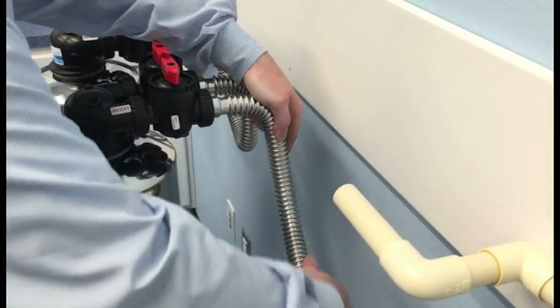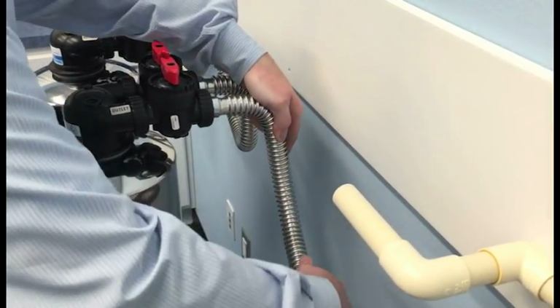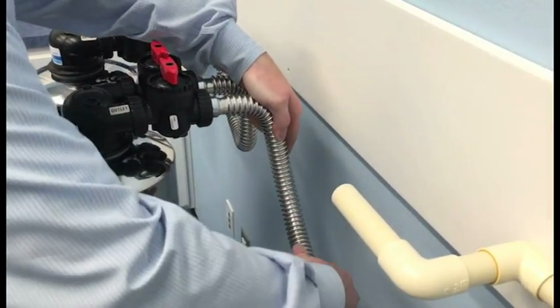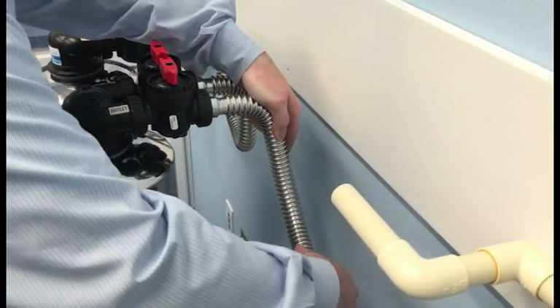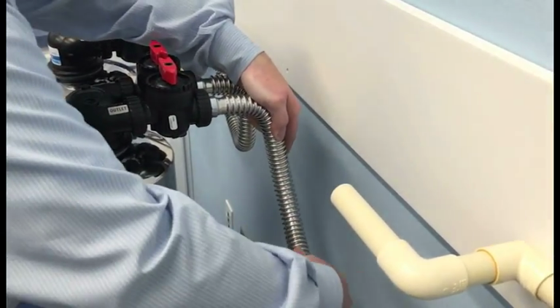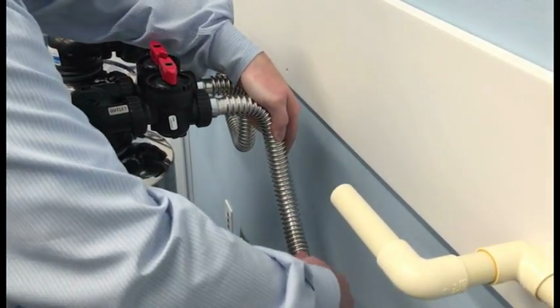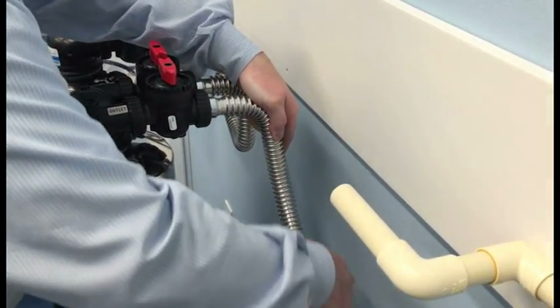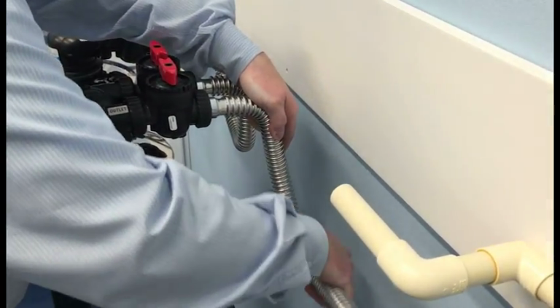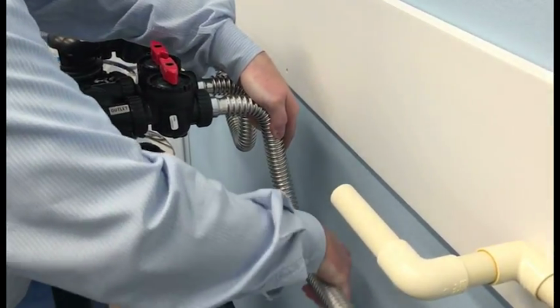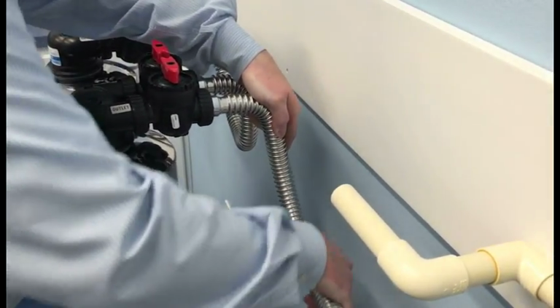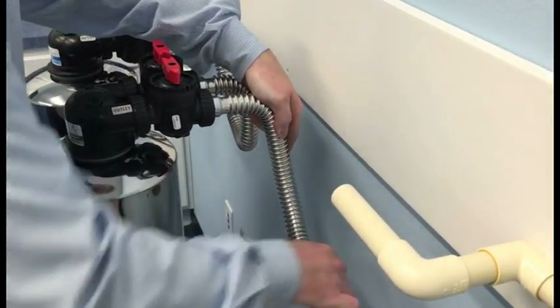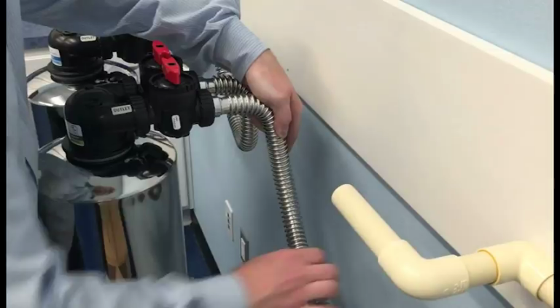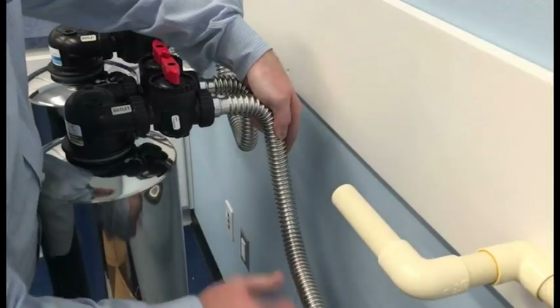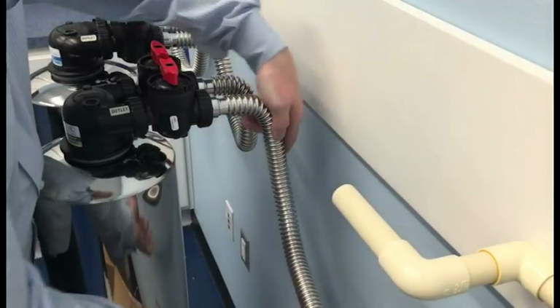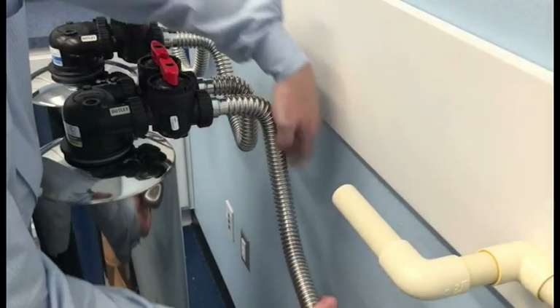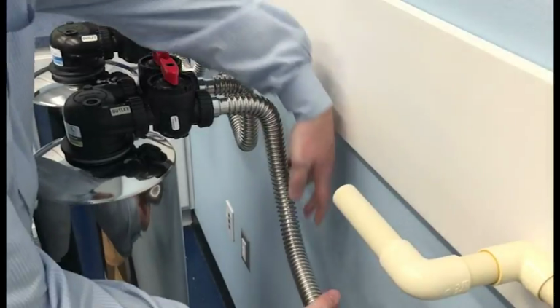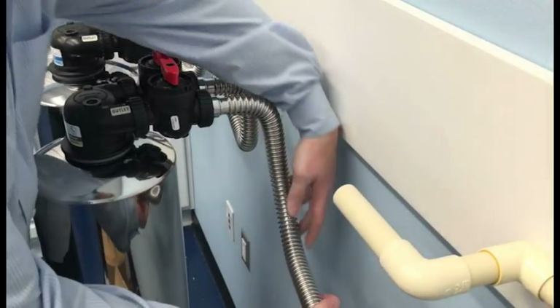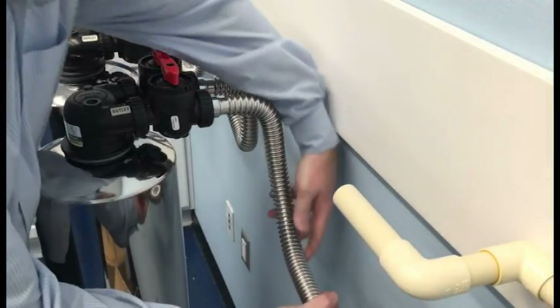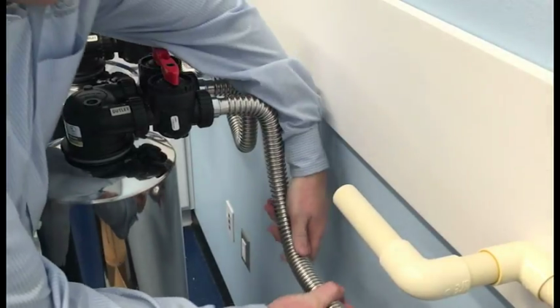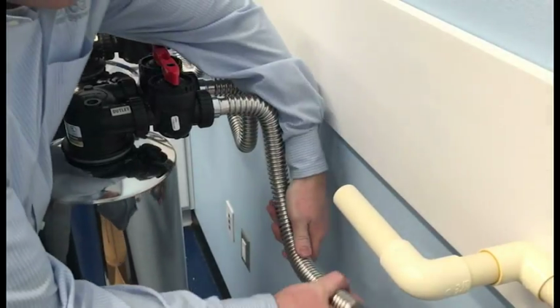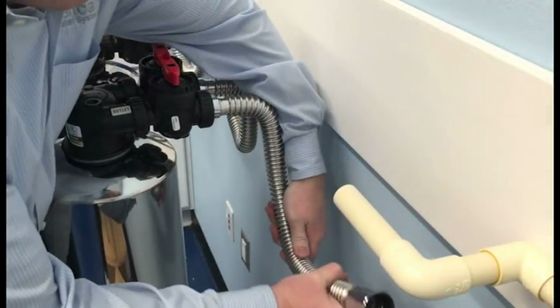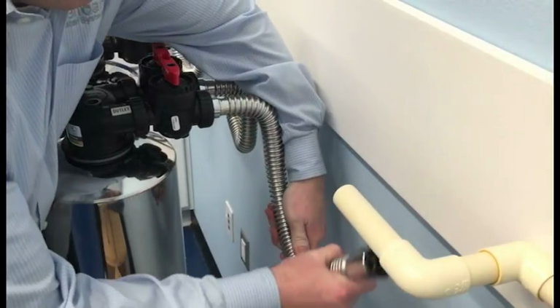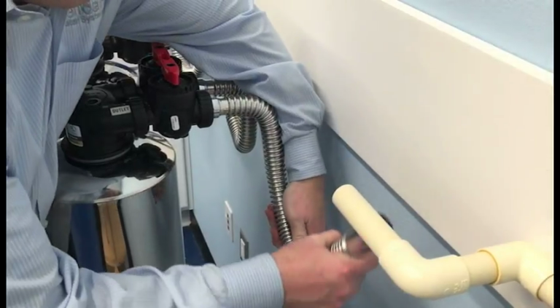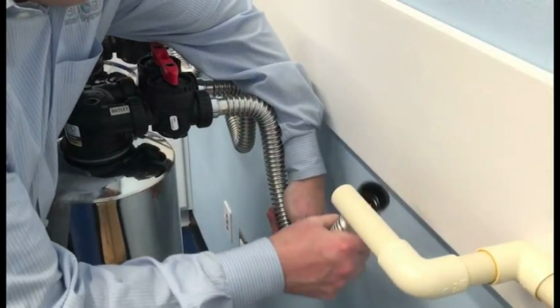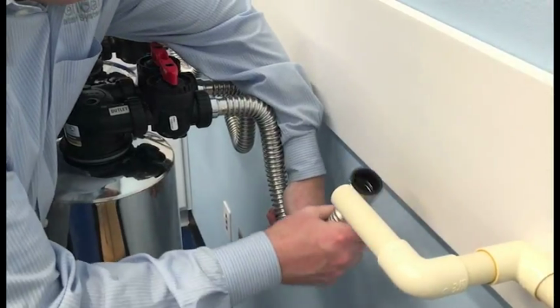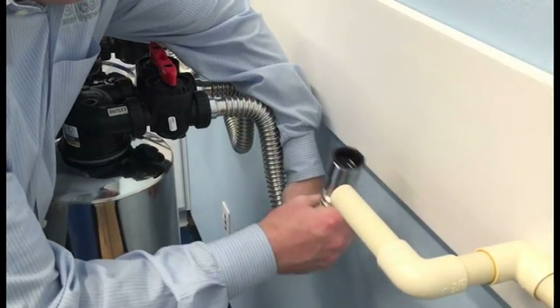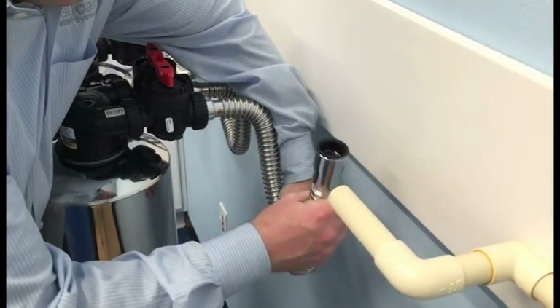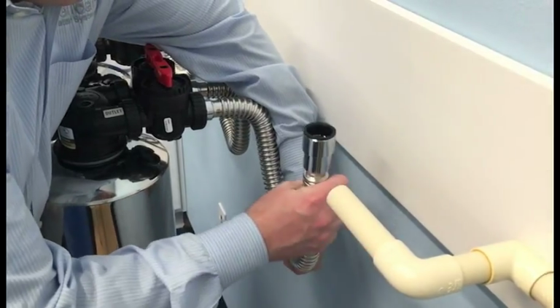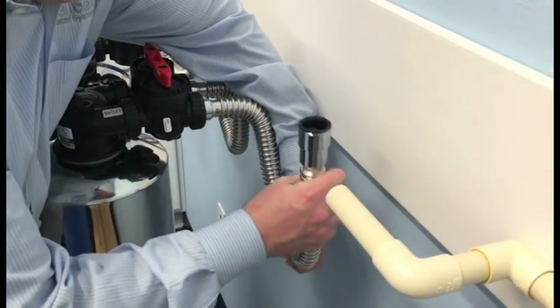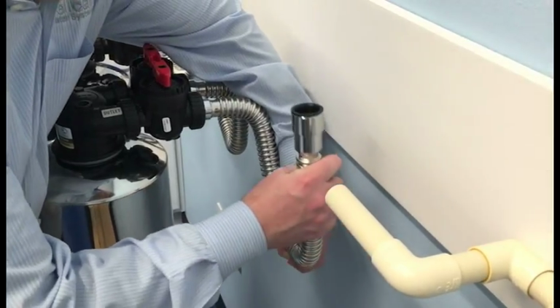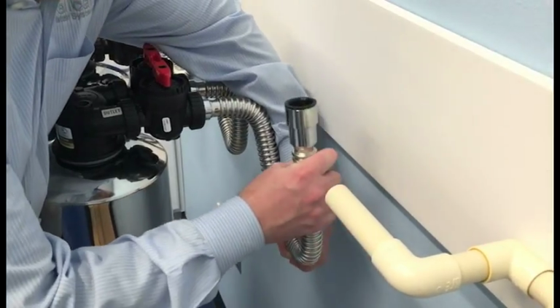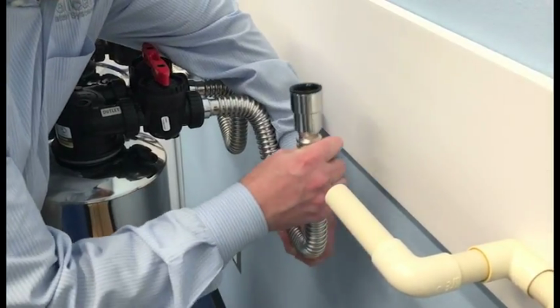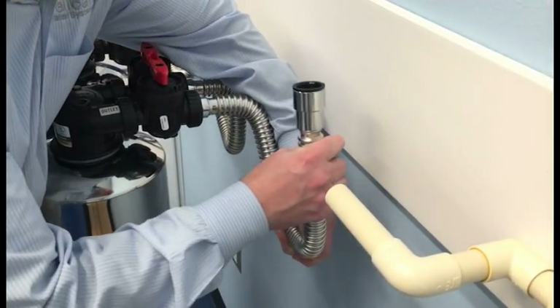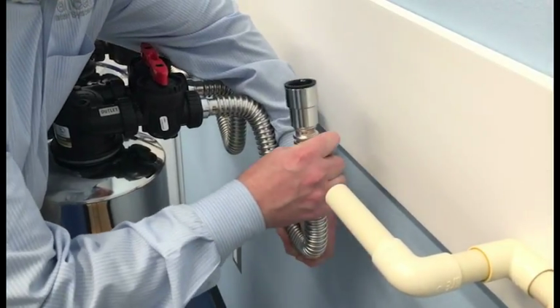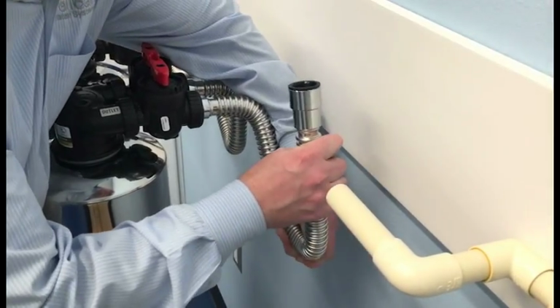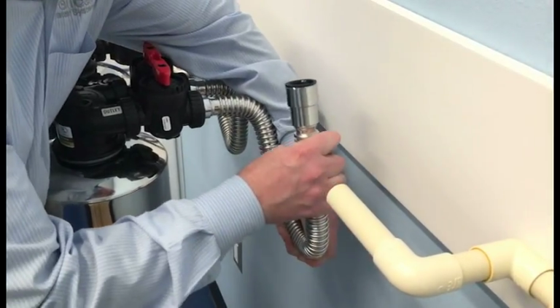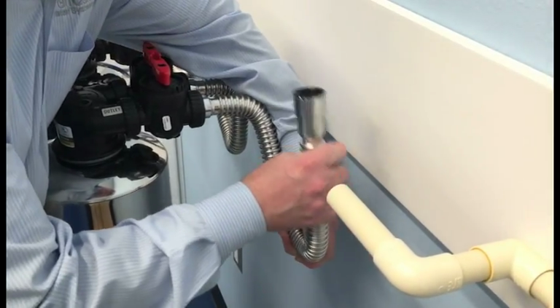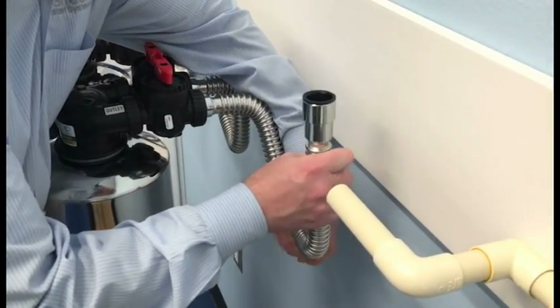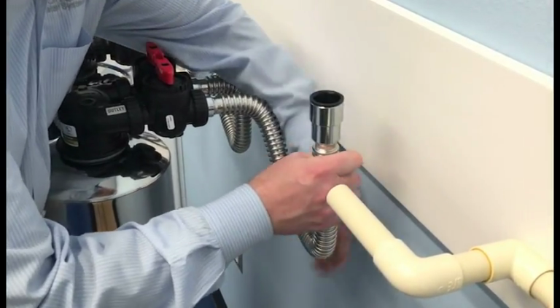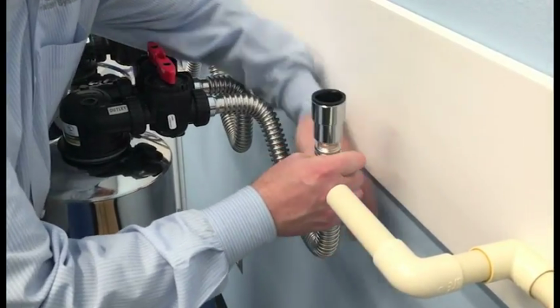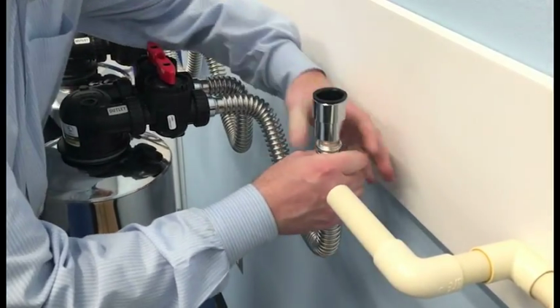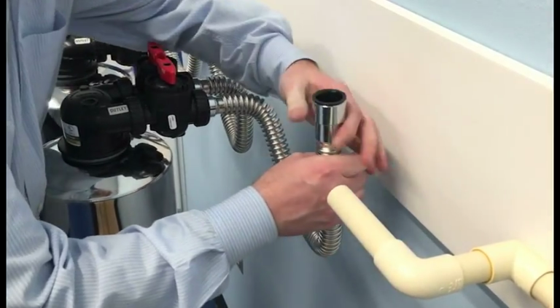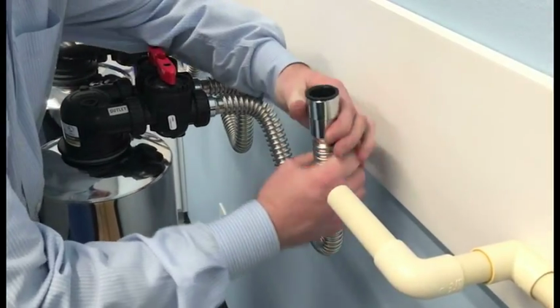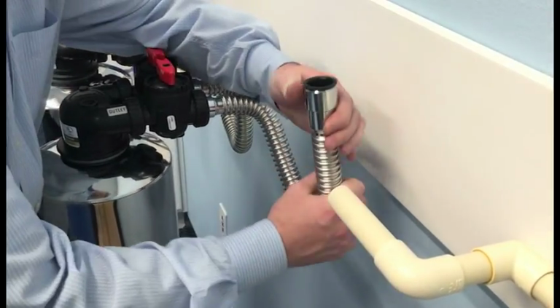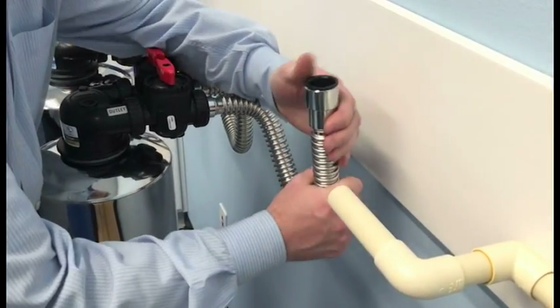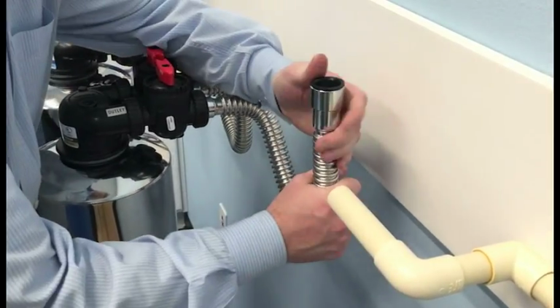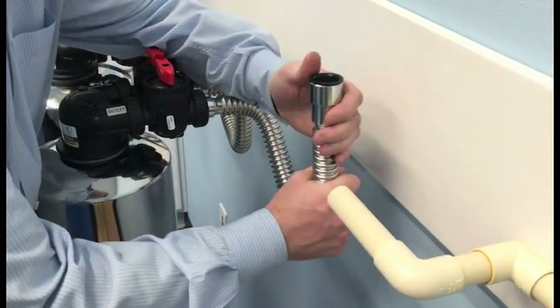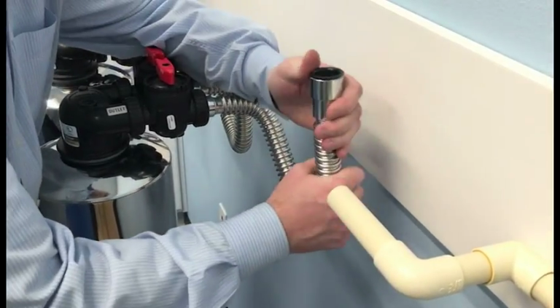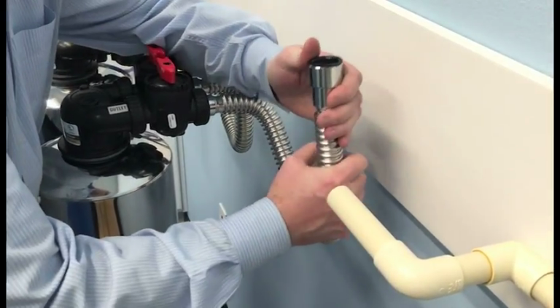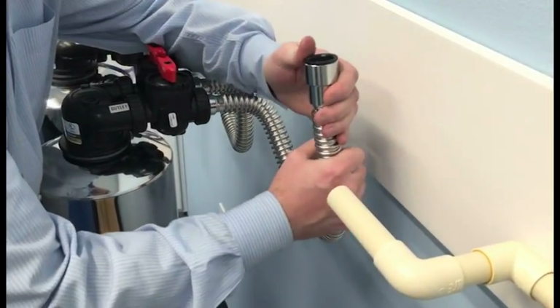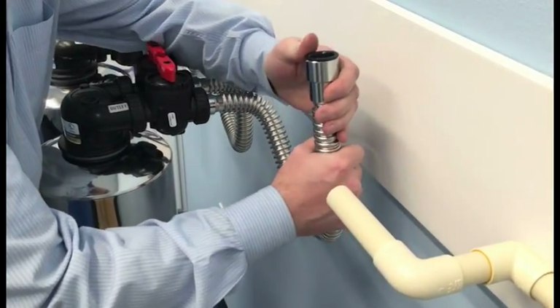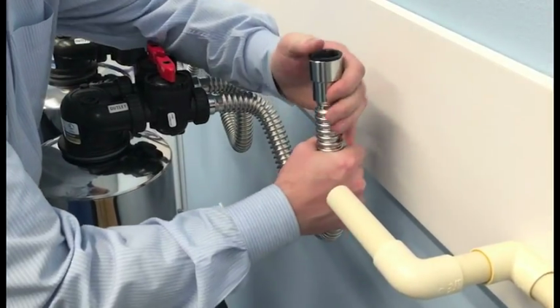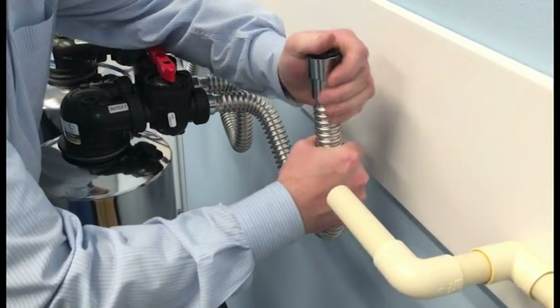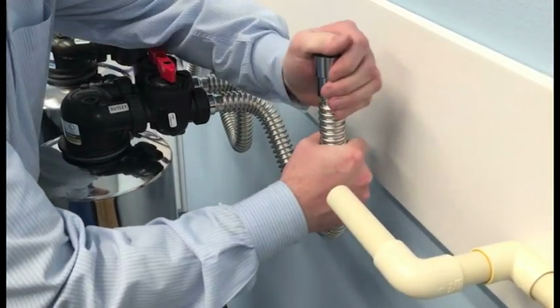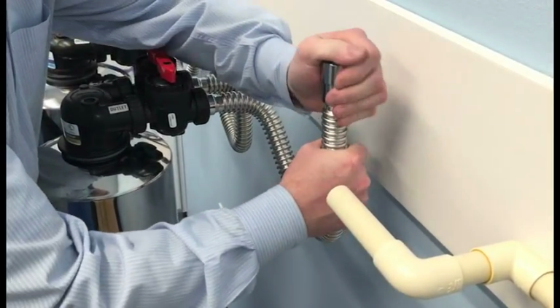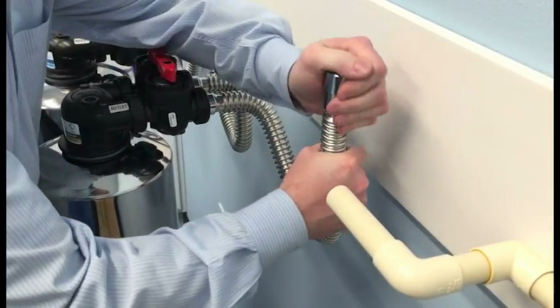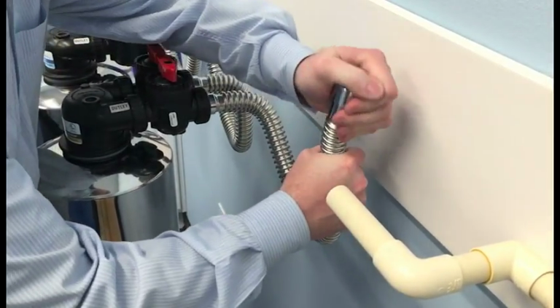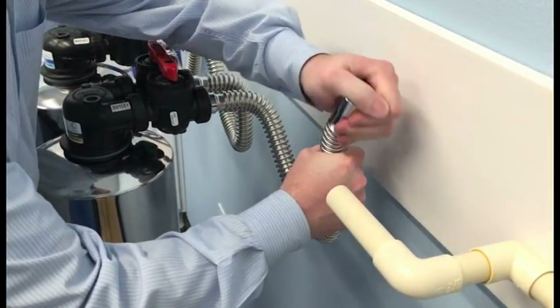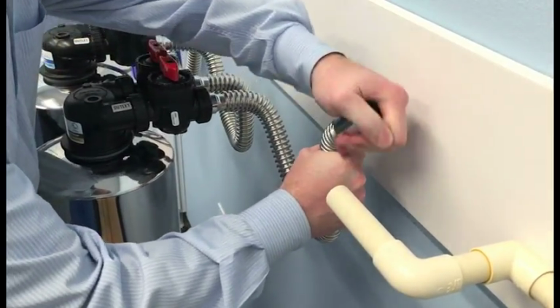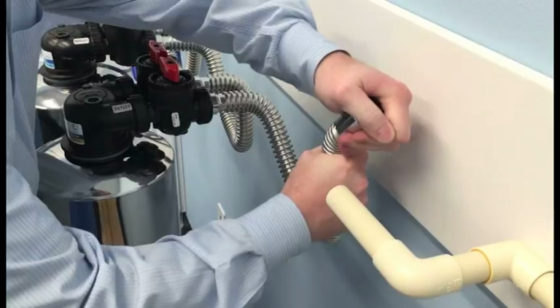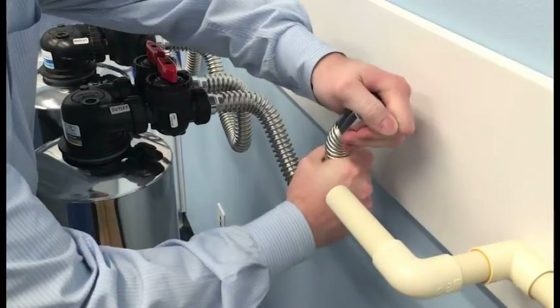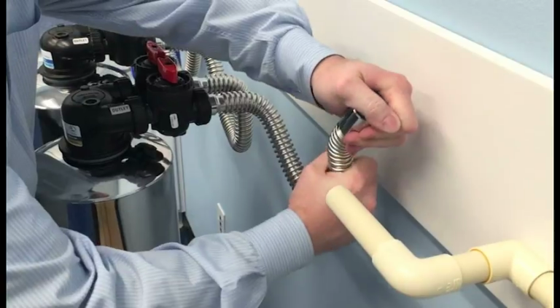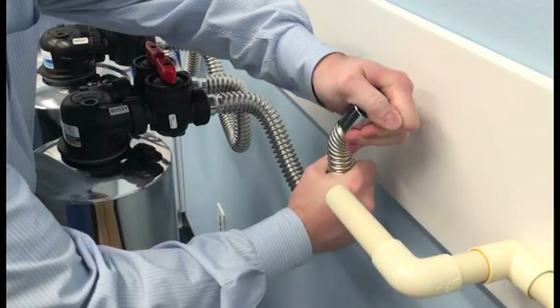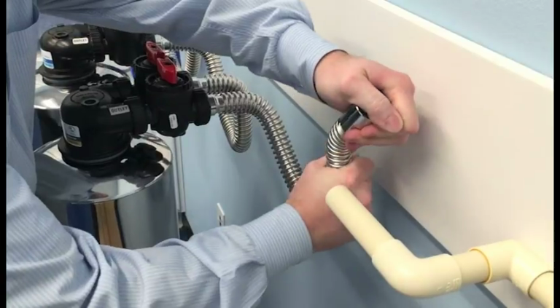As you can see, the installation kit drastically decreases the time in which you need to make these plumbing connections.